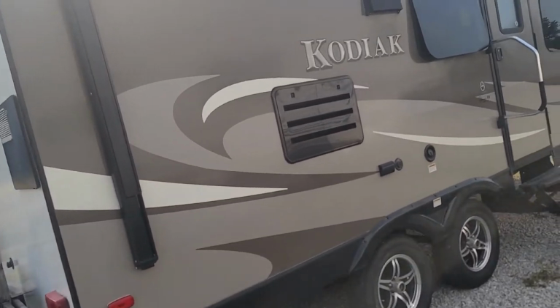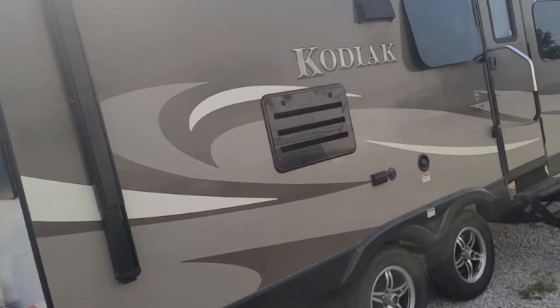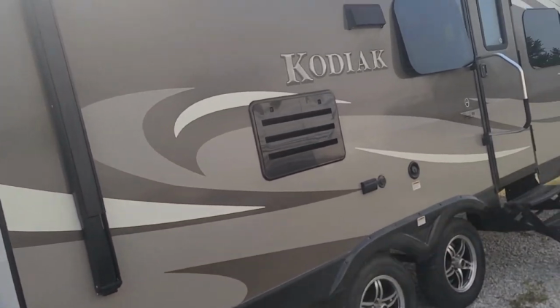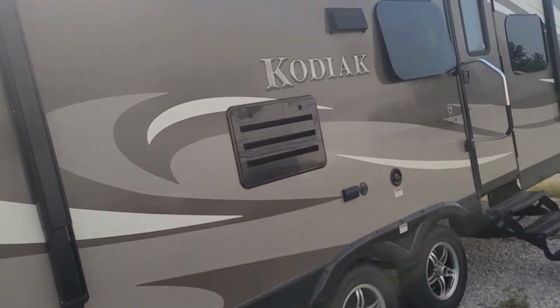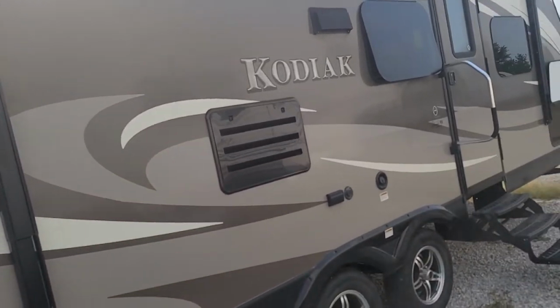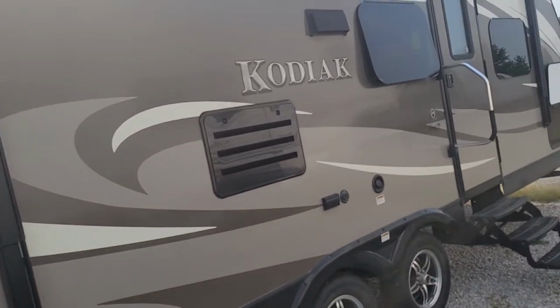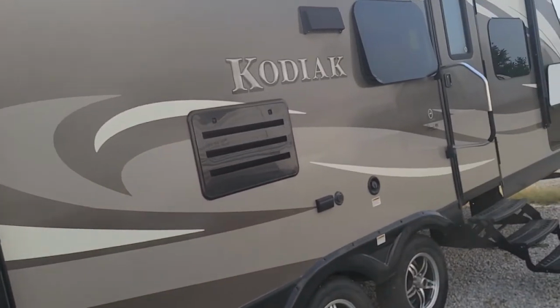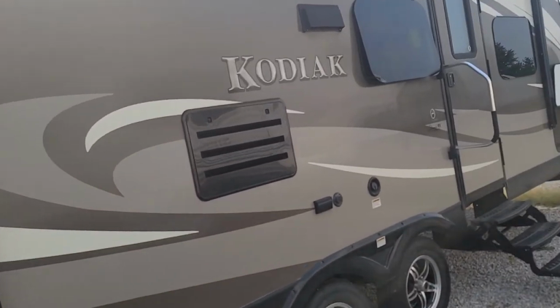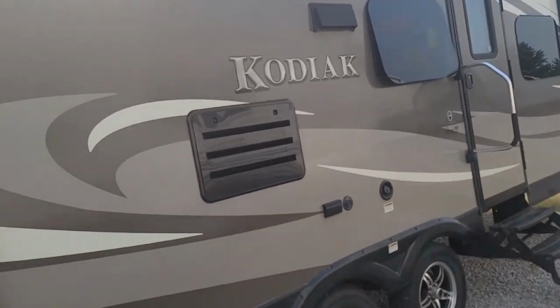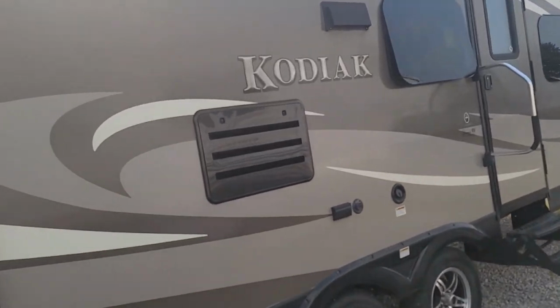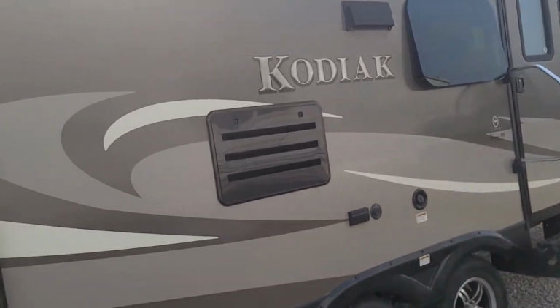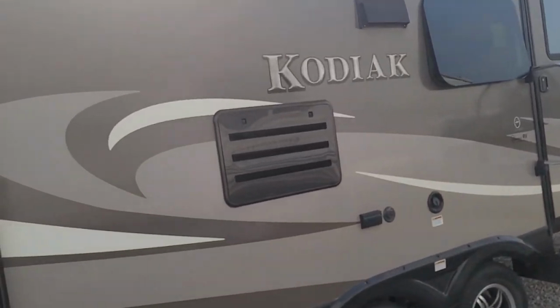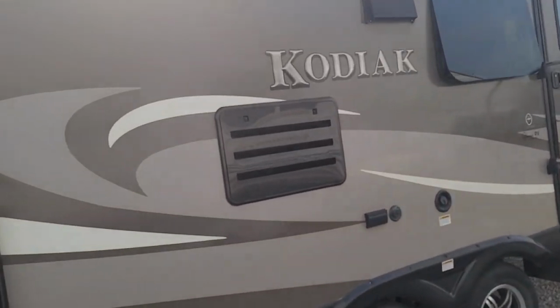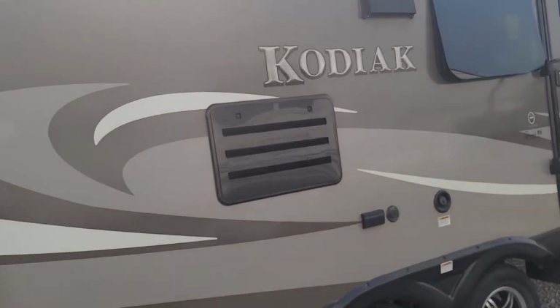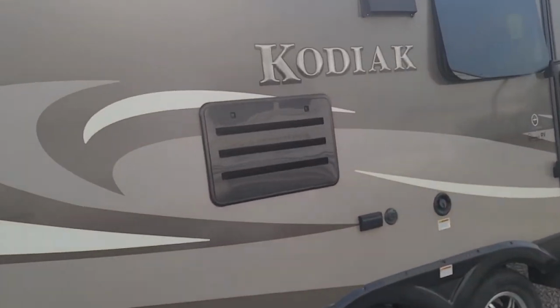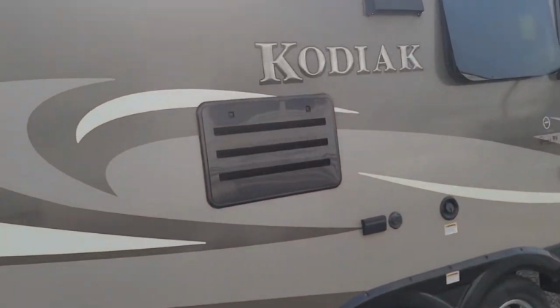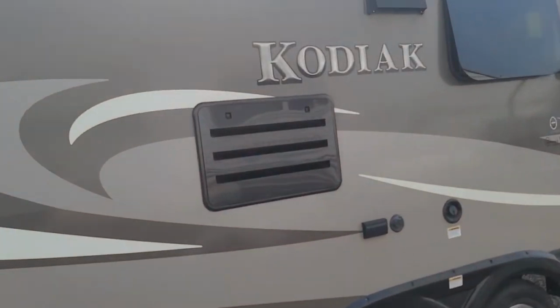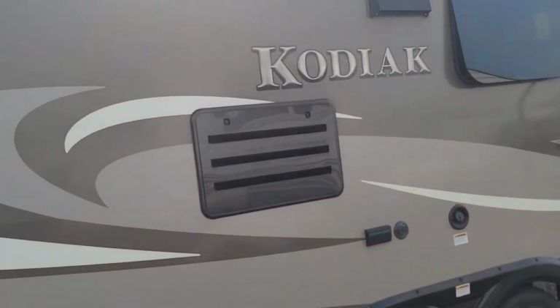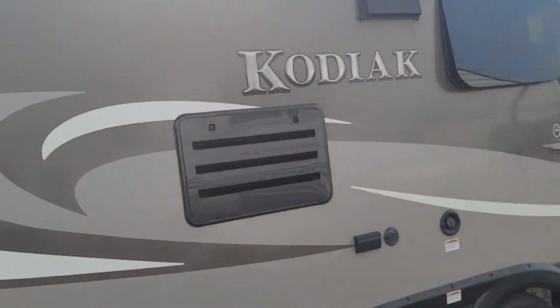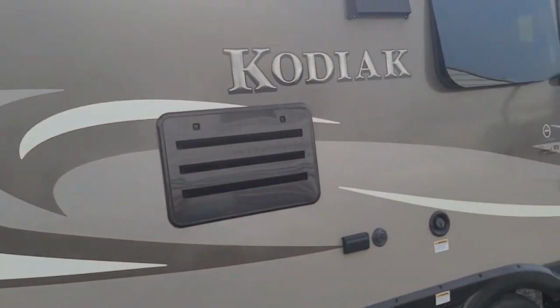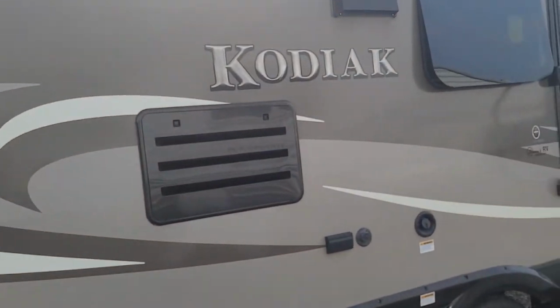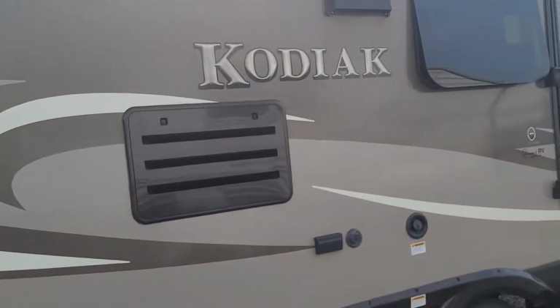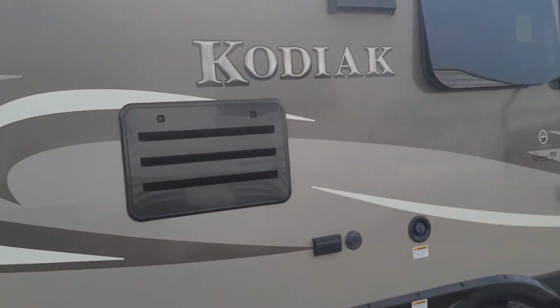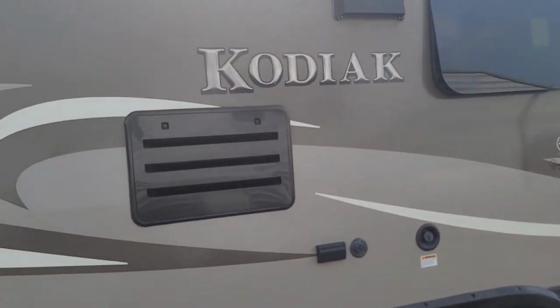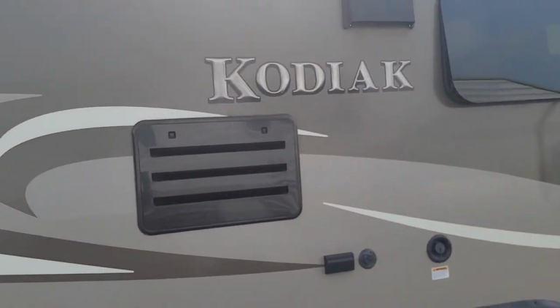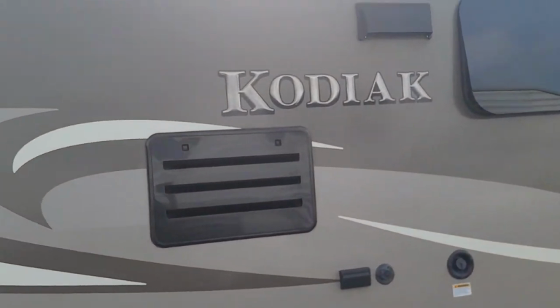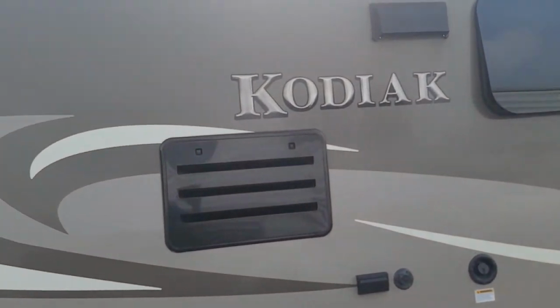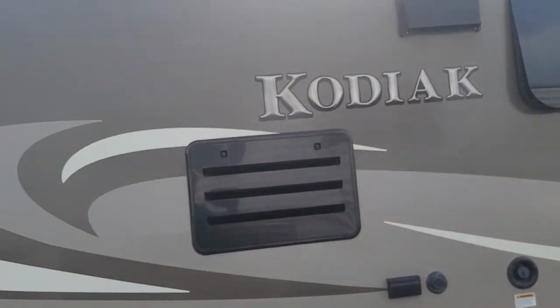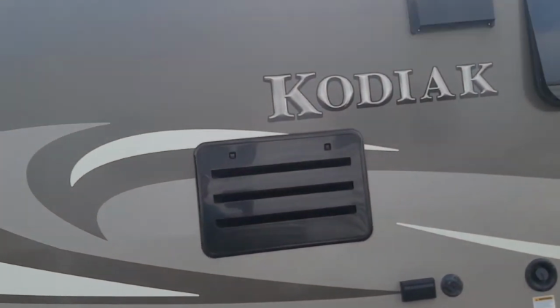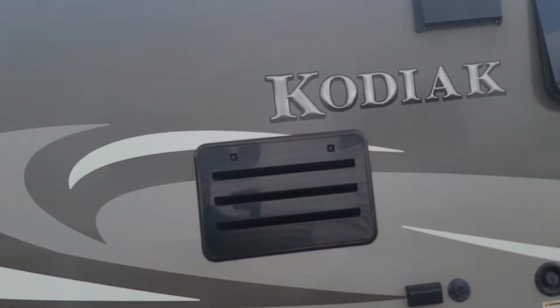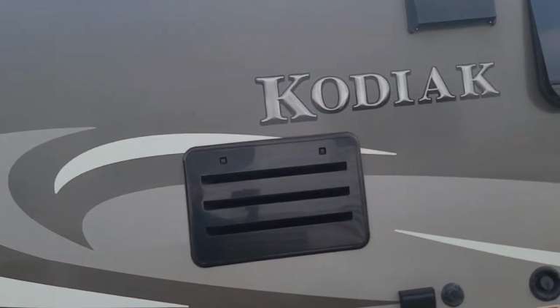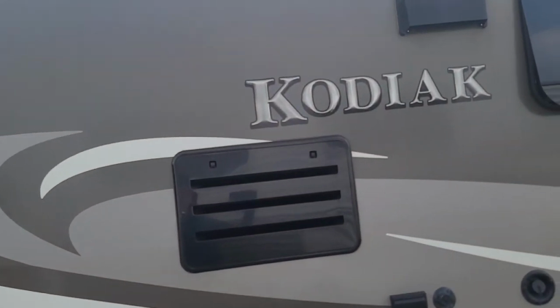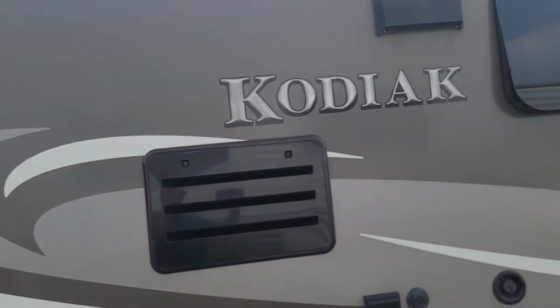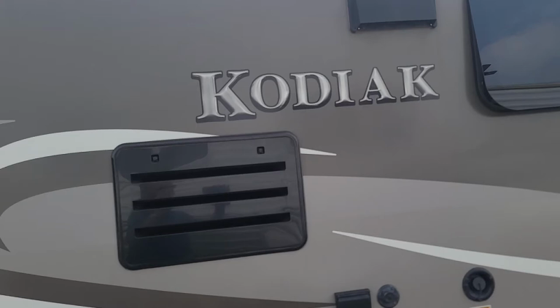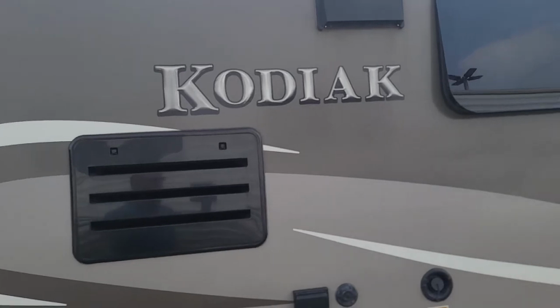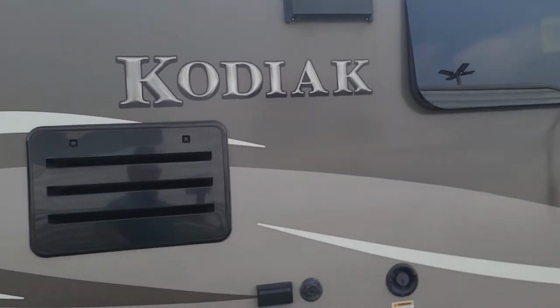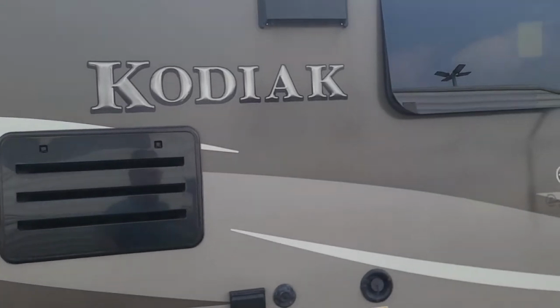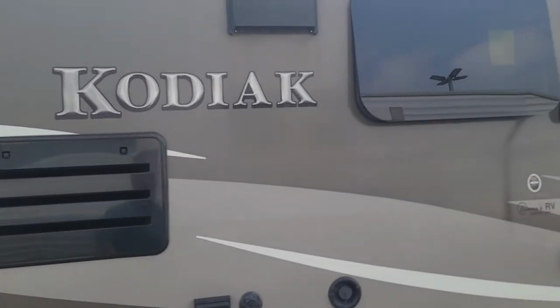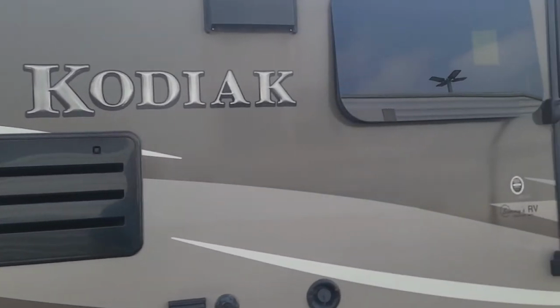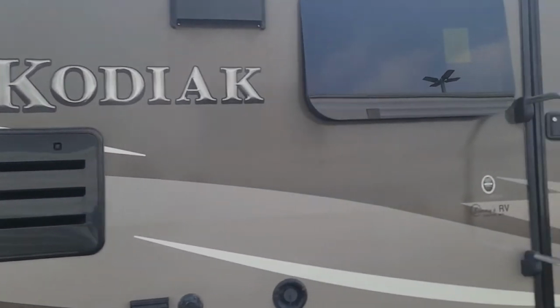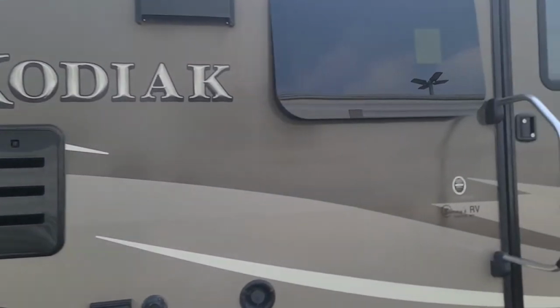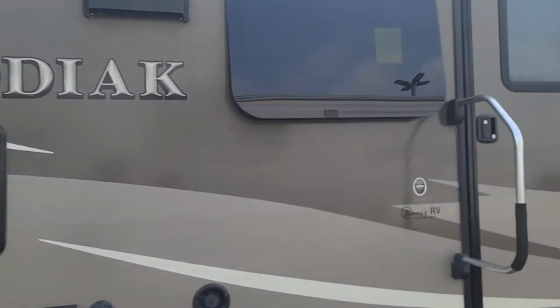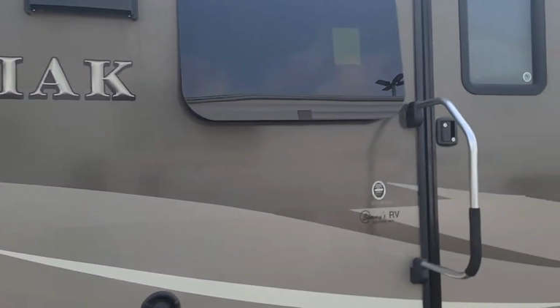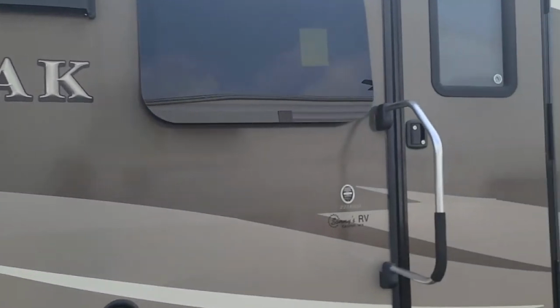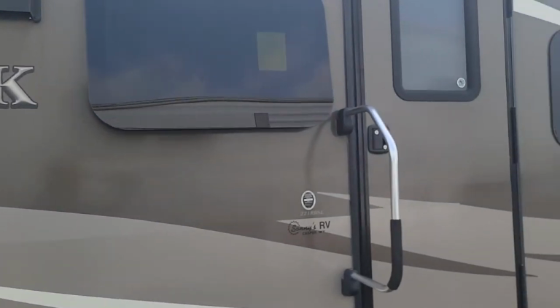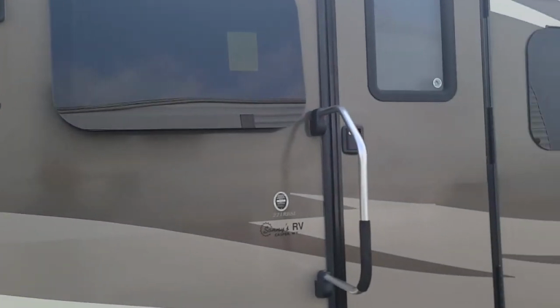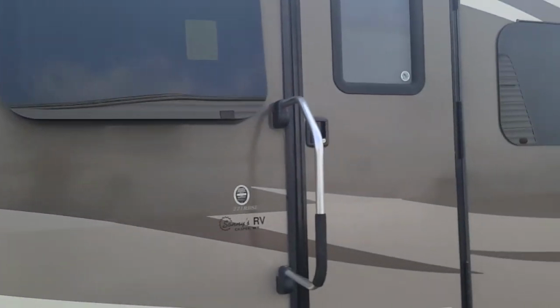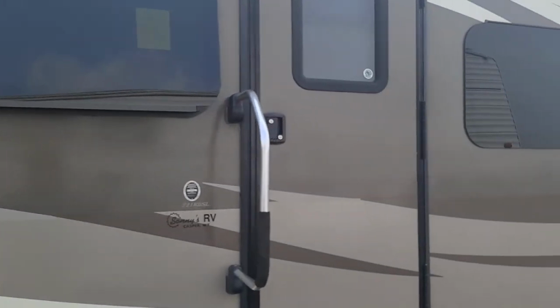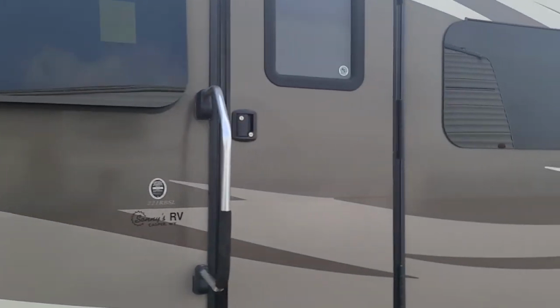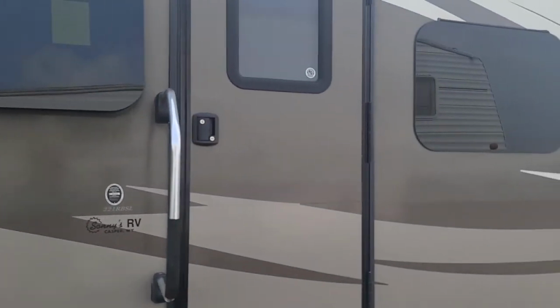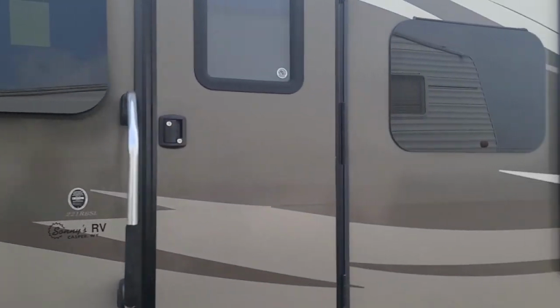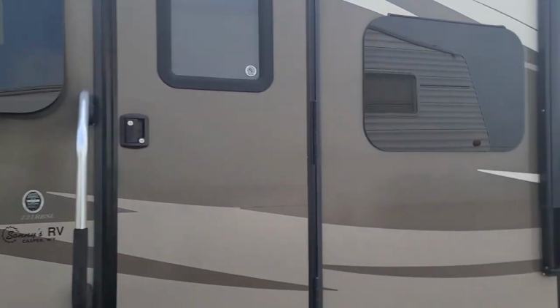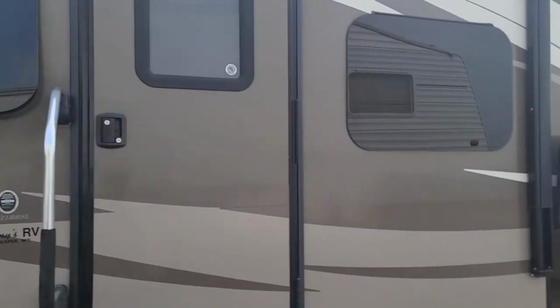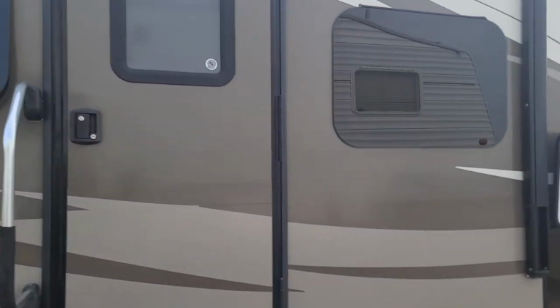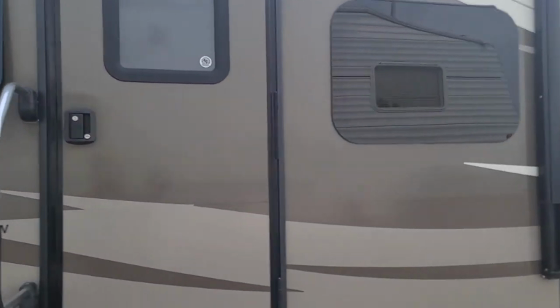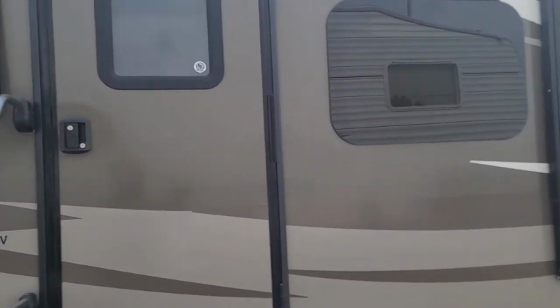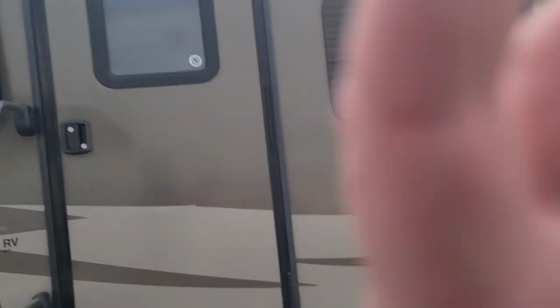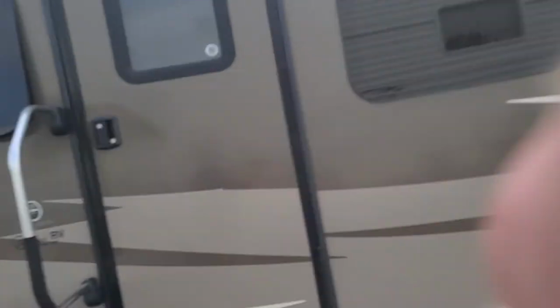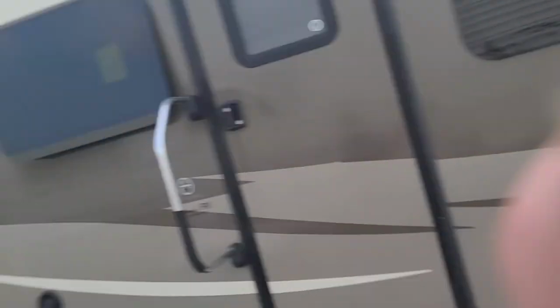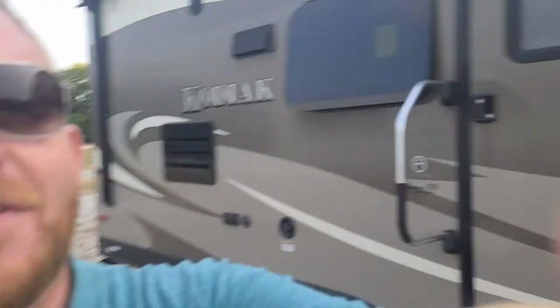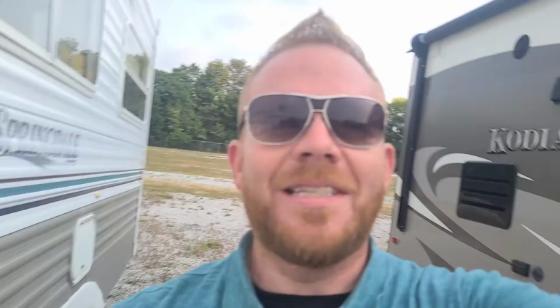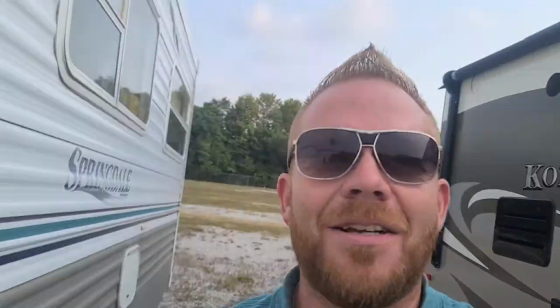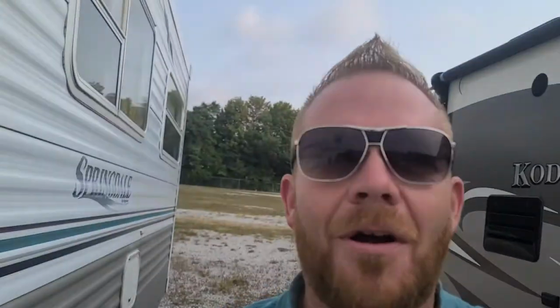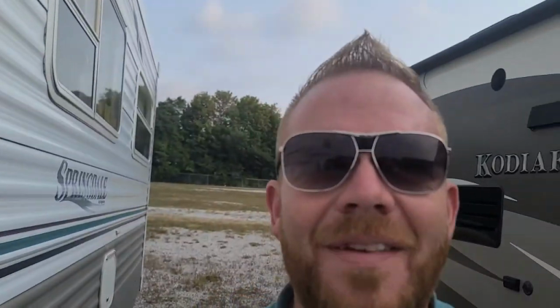This one definitely won't last long. So get in your car, come to Specialty RV, and ask for Griff. Come see me at Specialty RV.